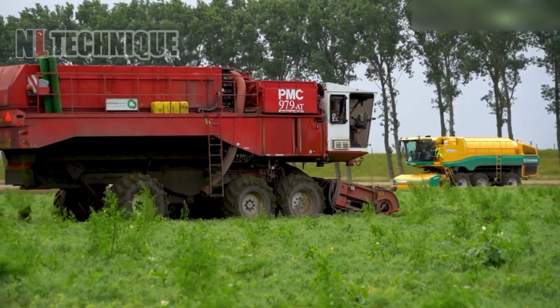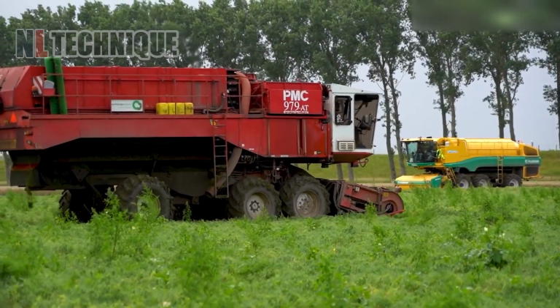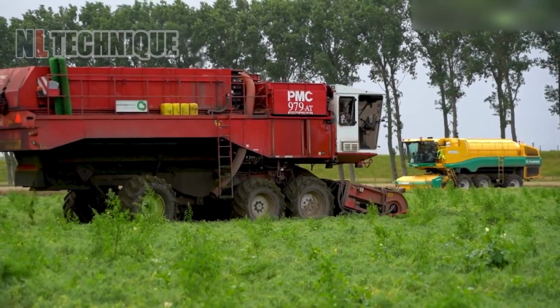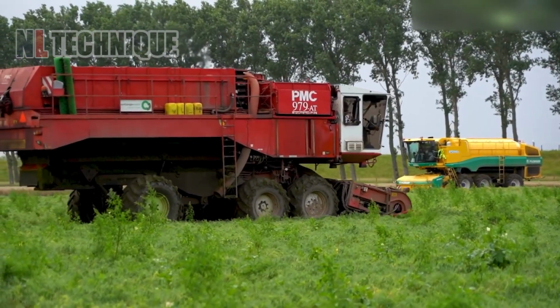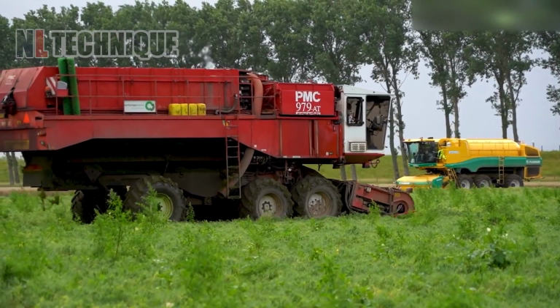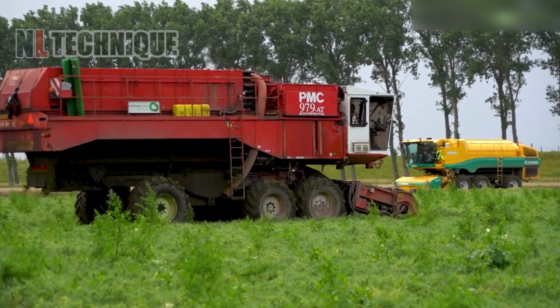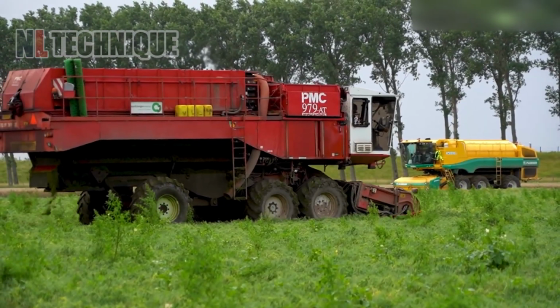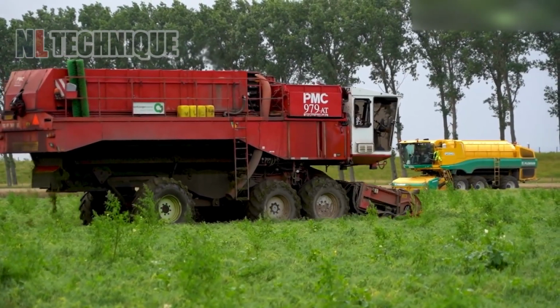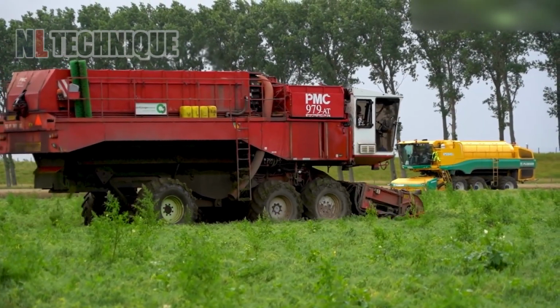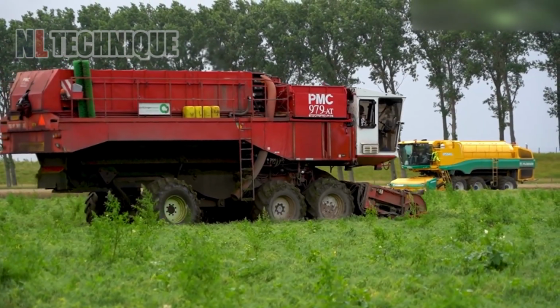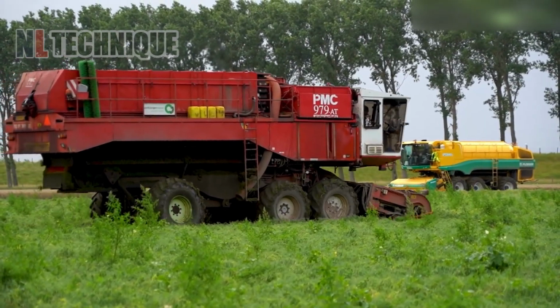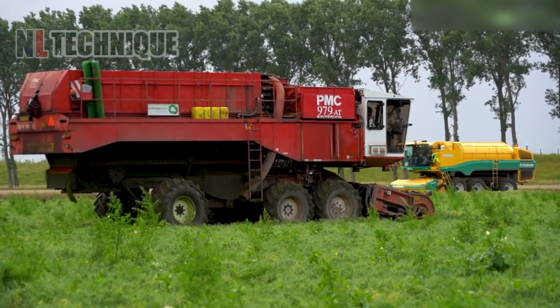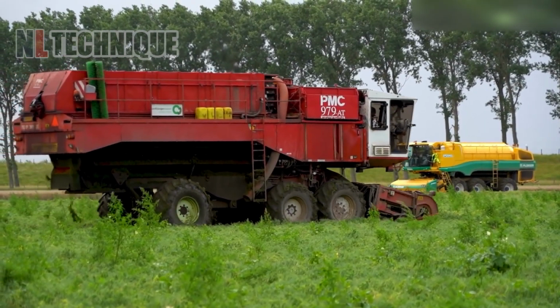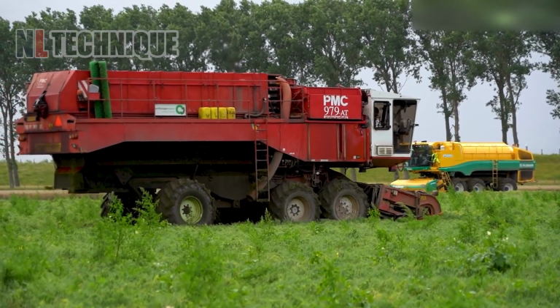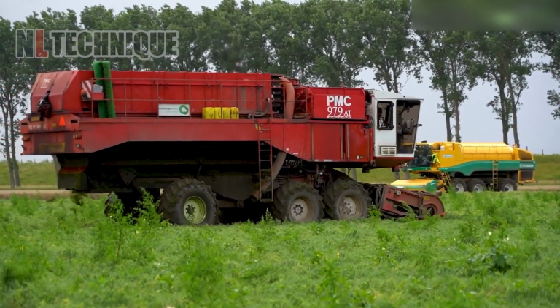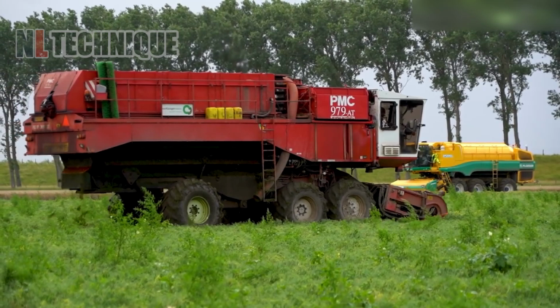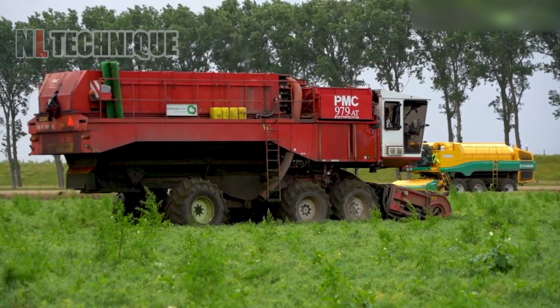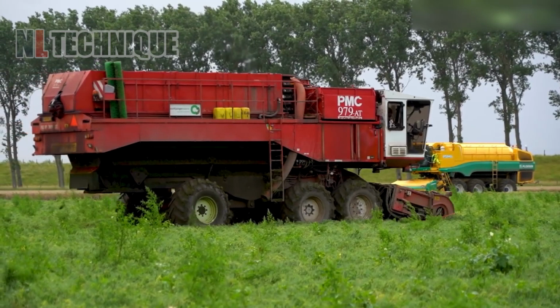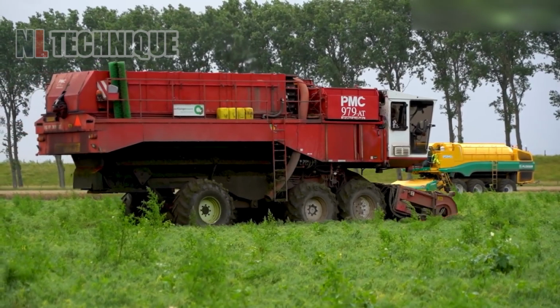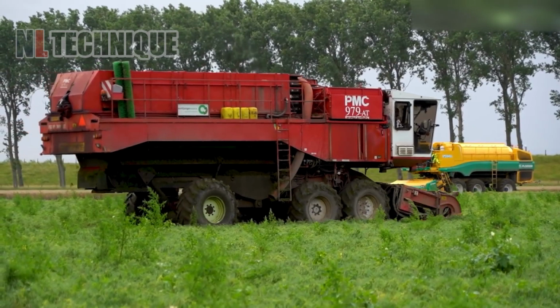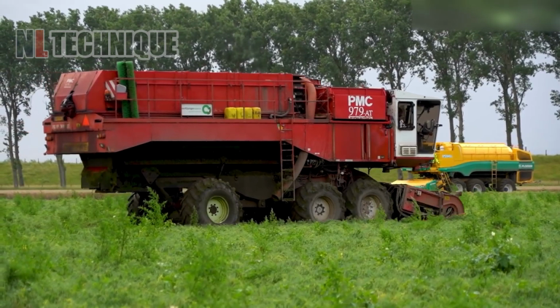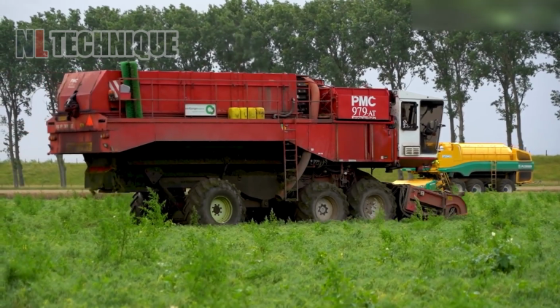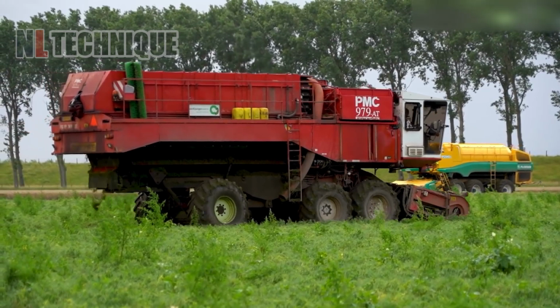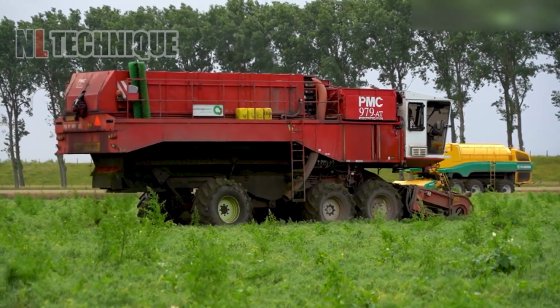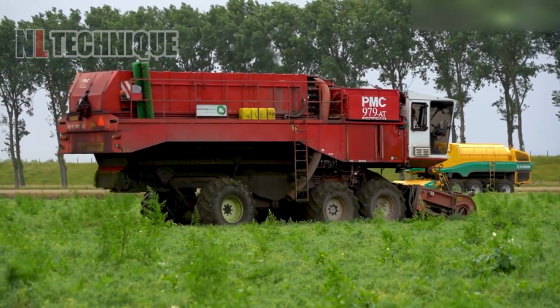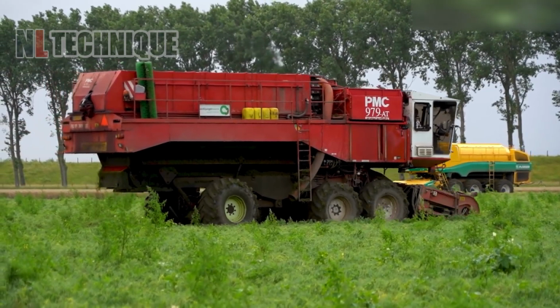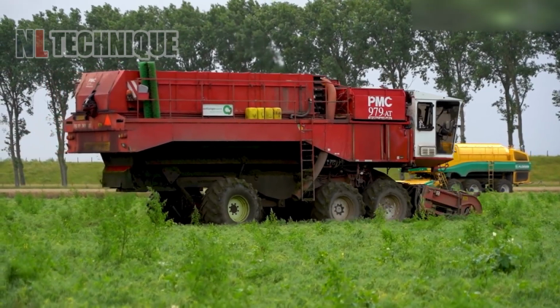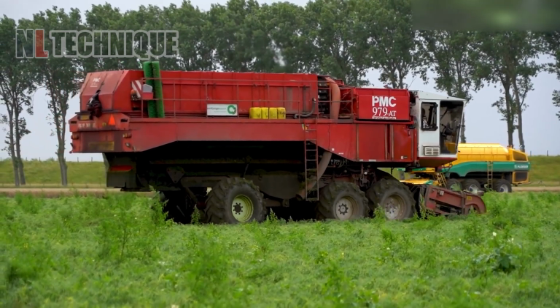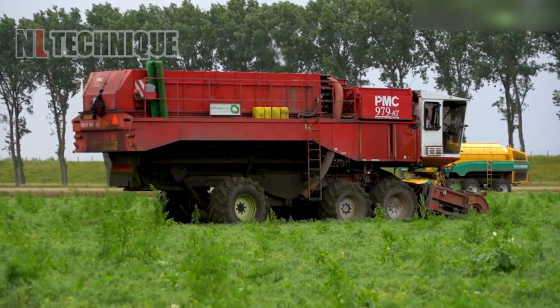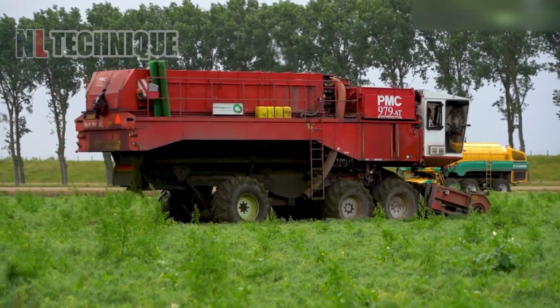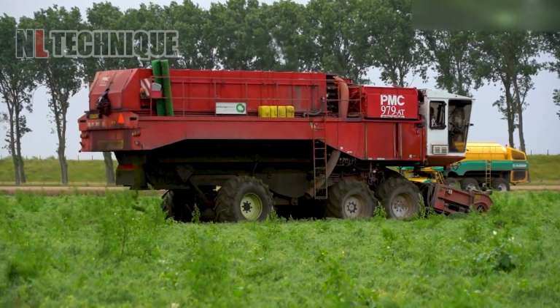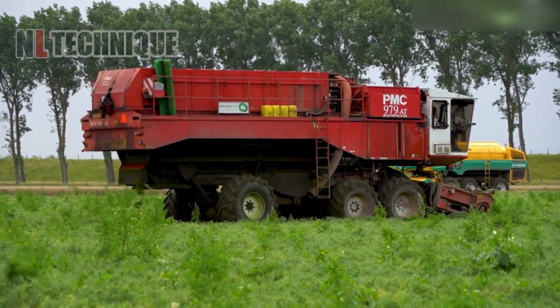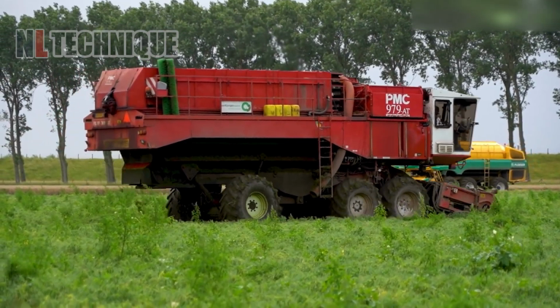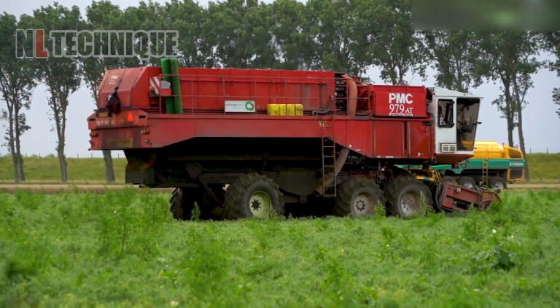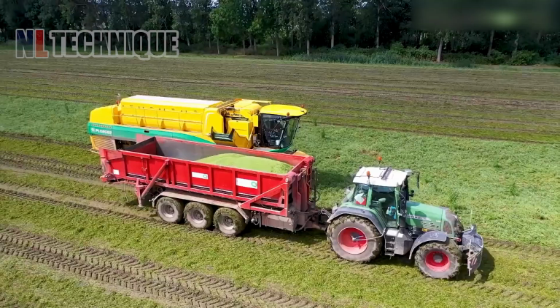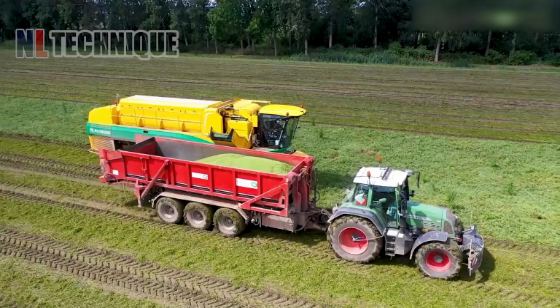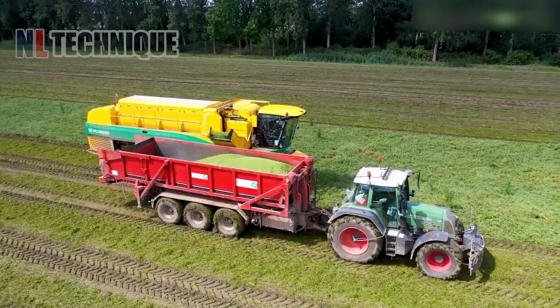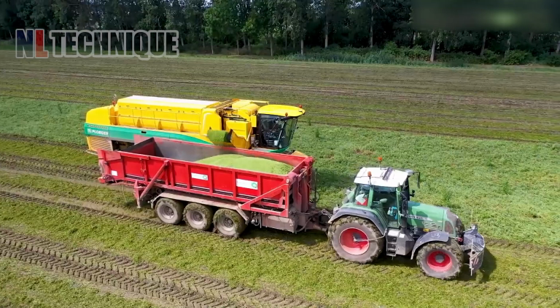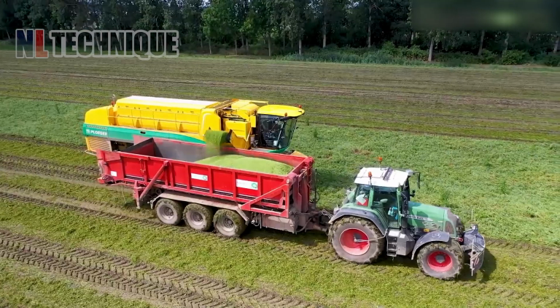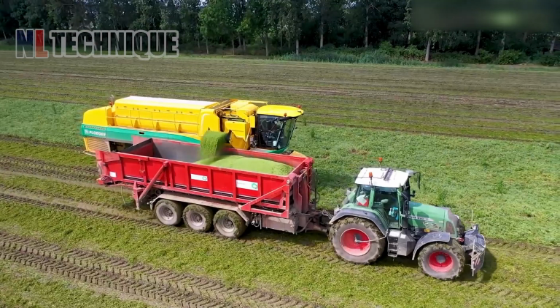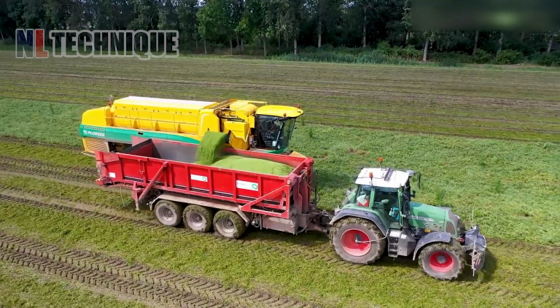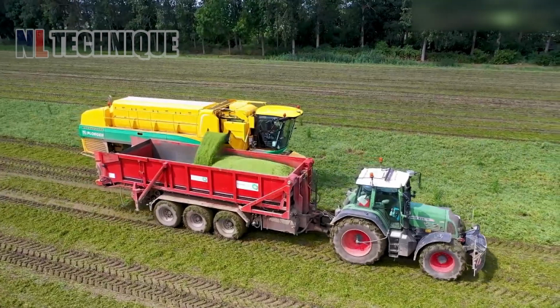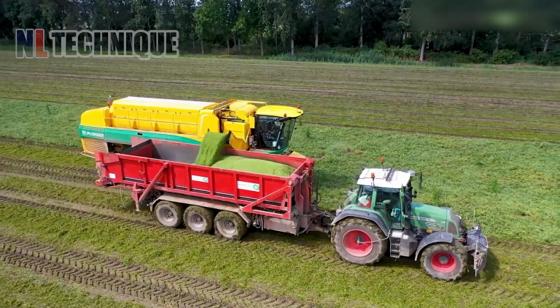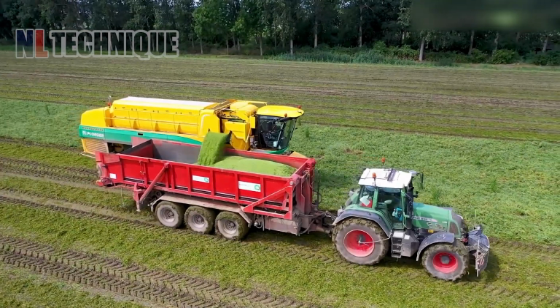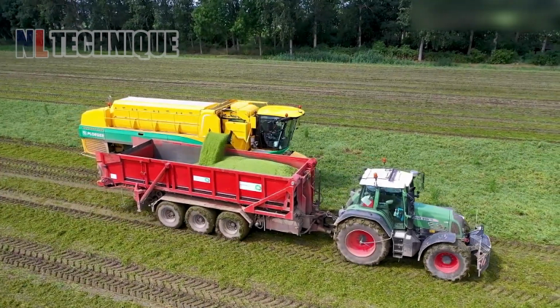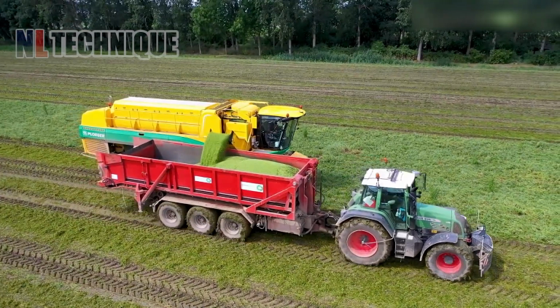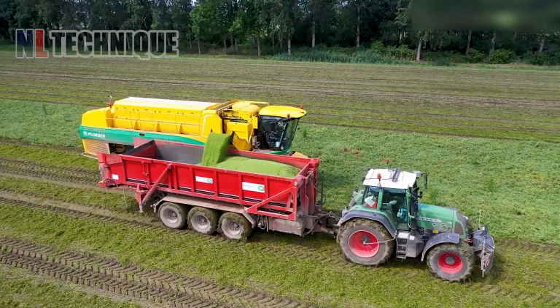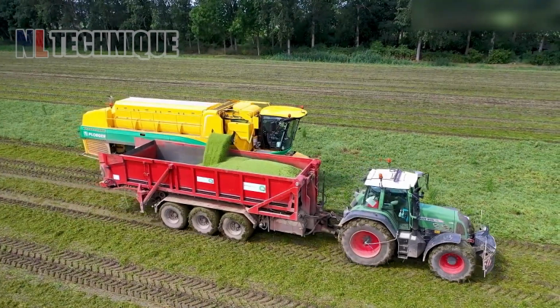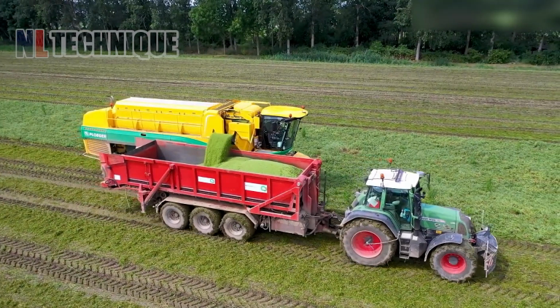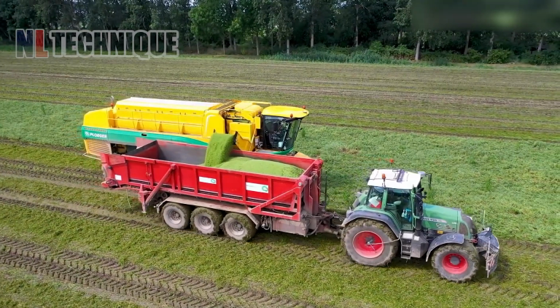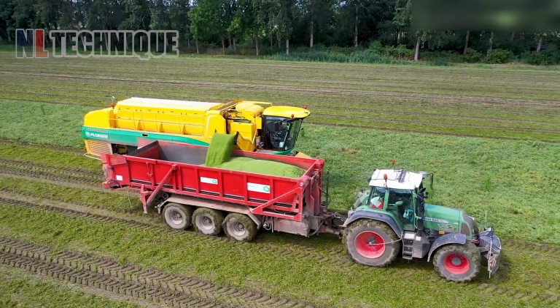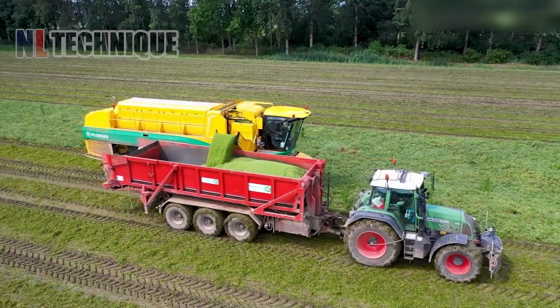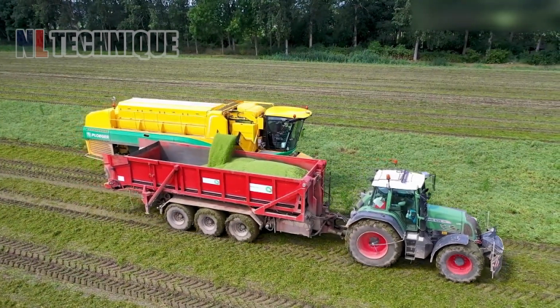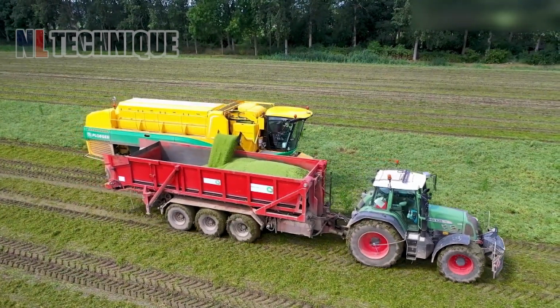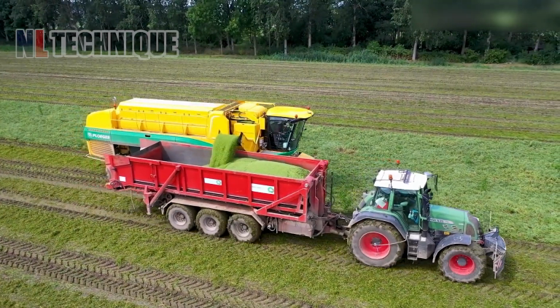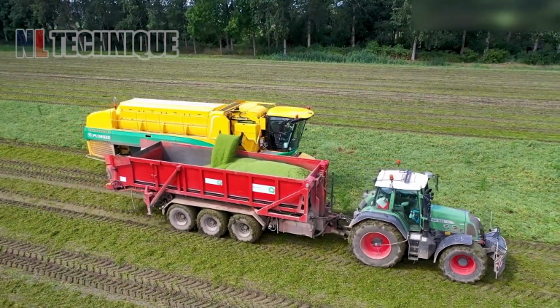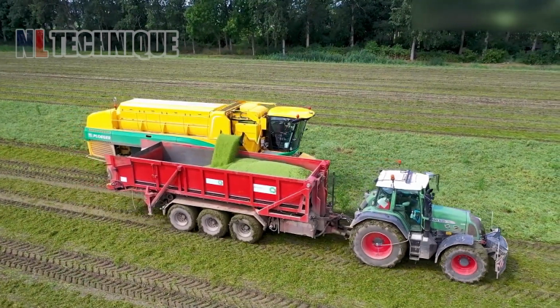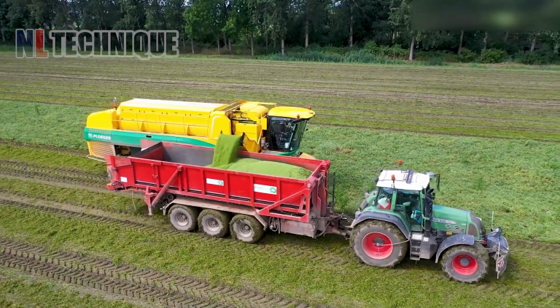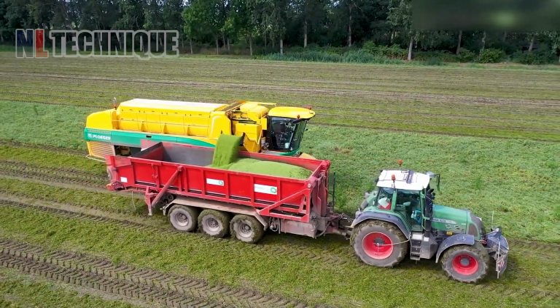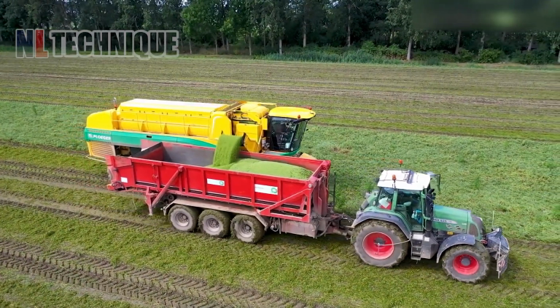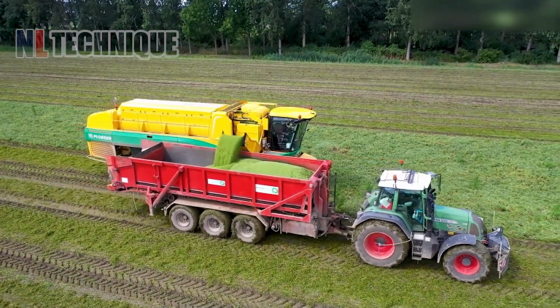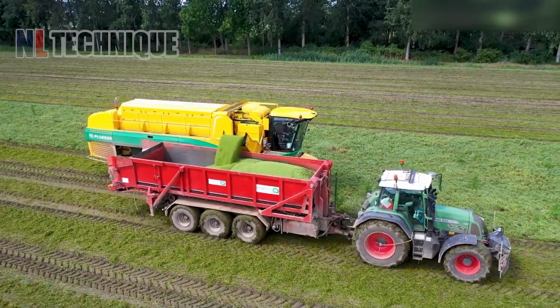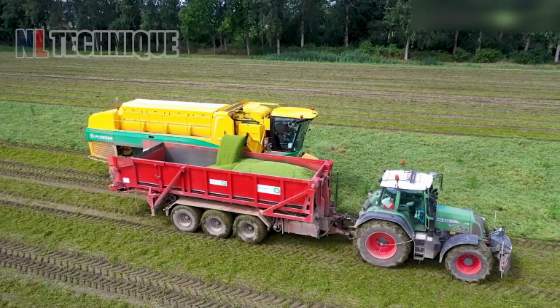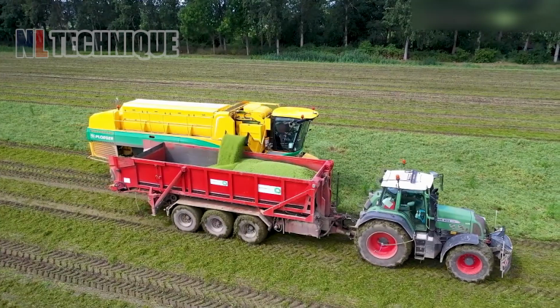This machine gathers the peas at one end while the leaves are discarded at the other. Peas come out like a shower.